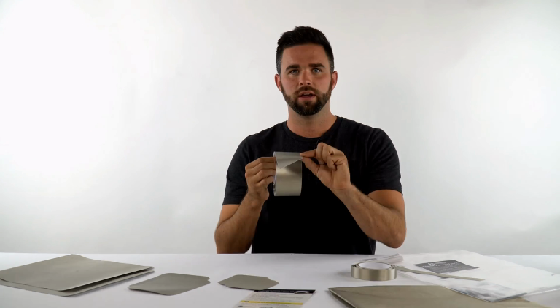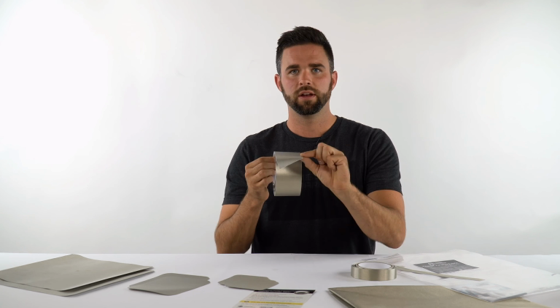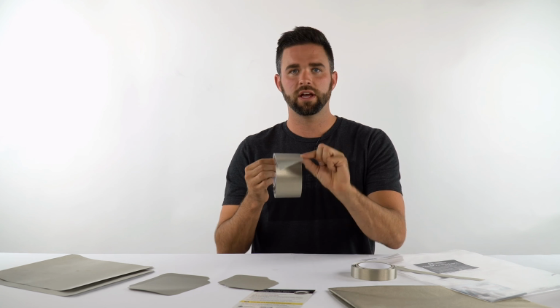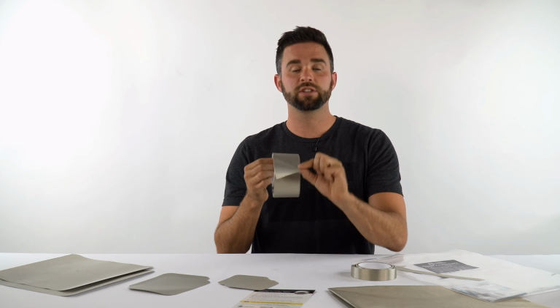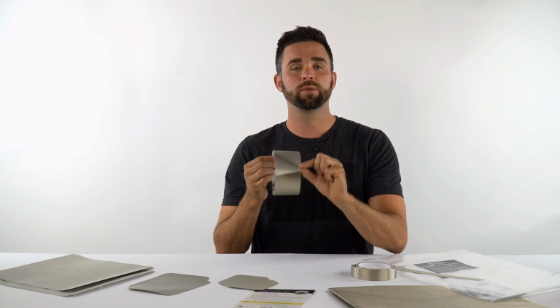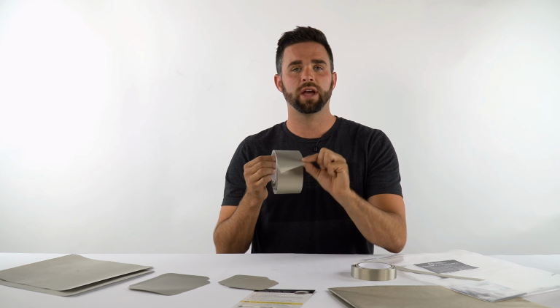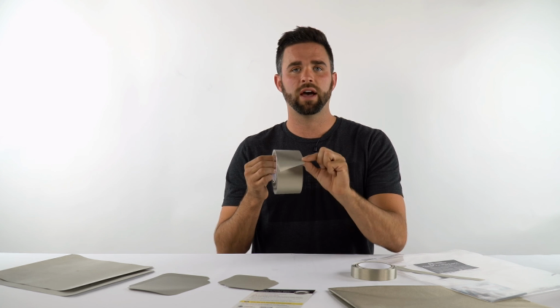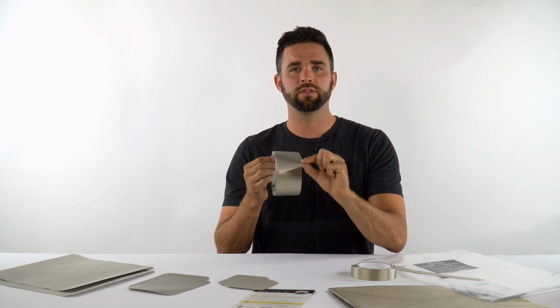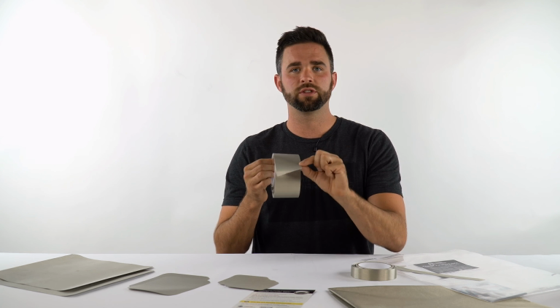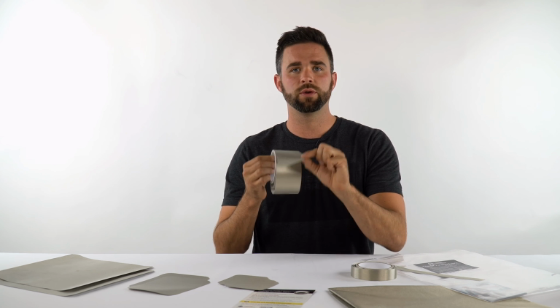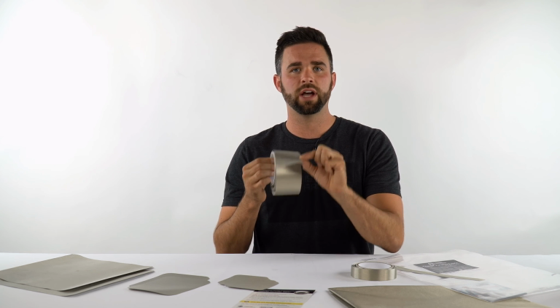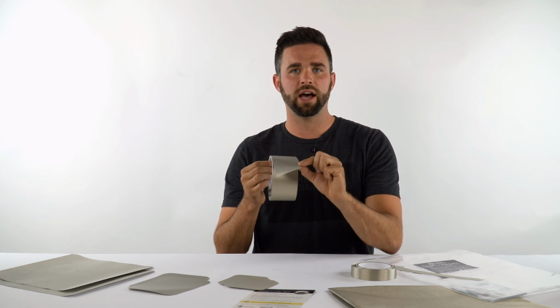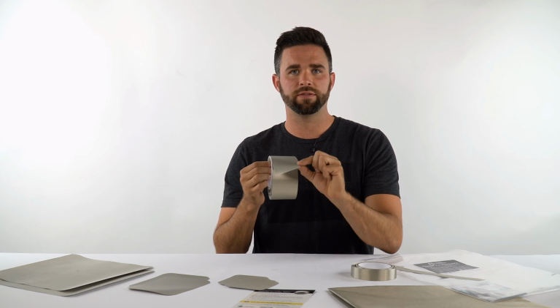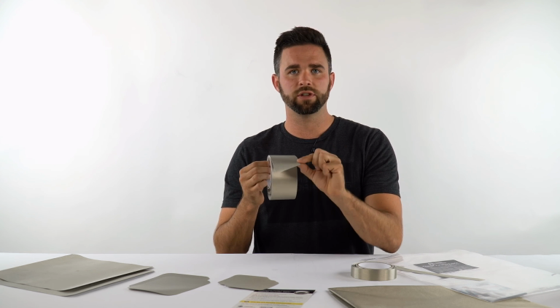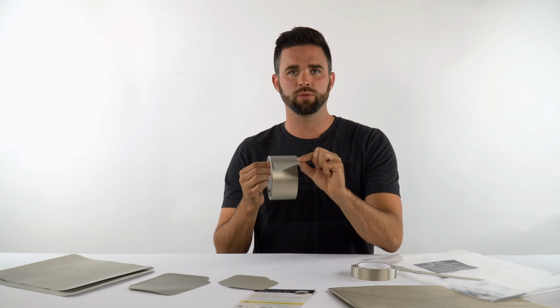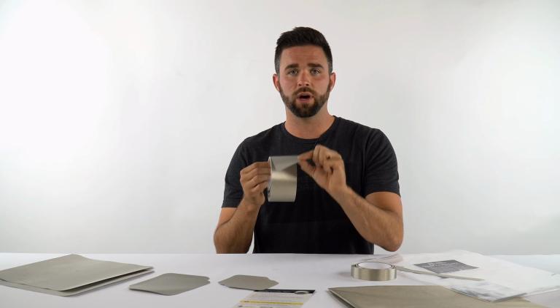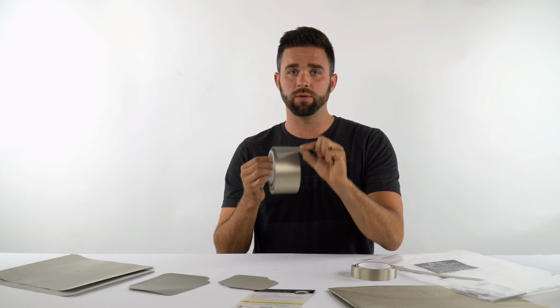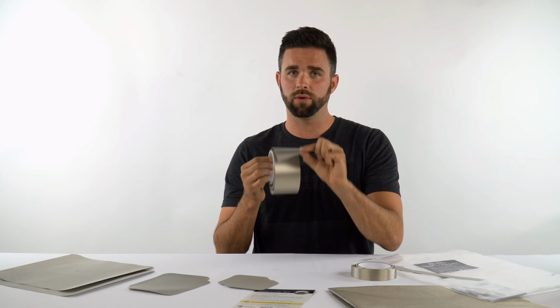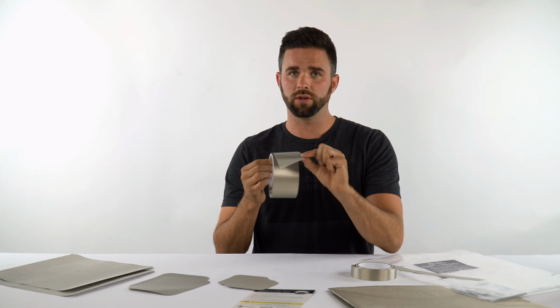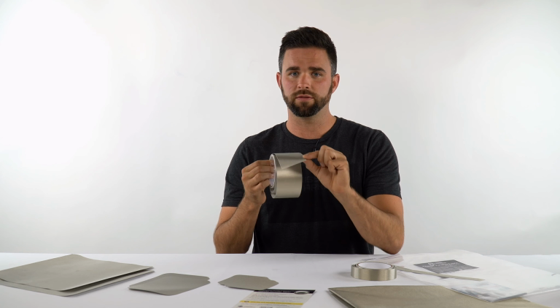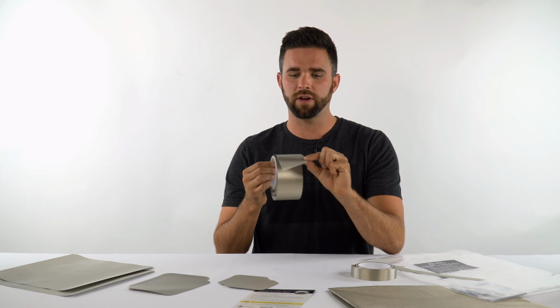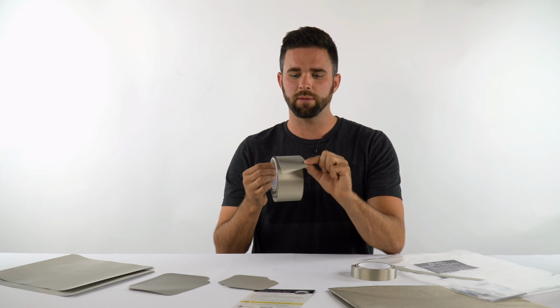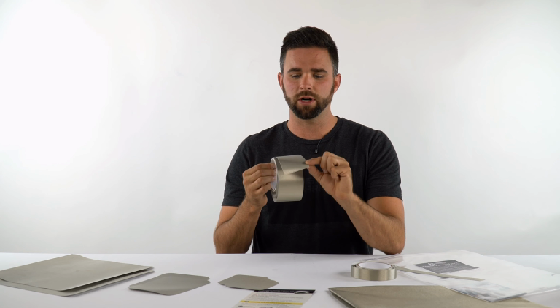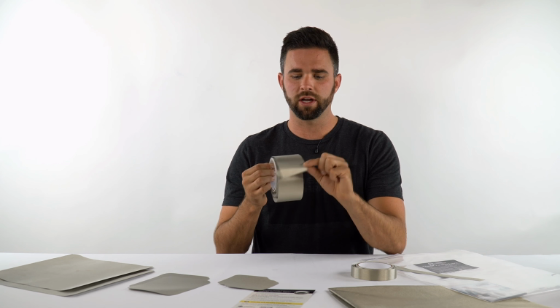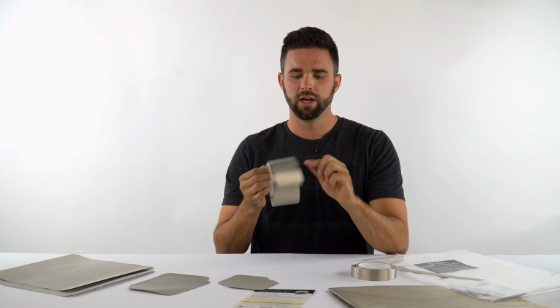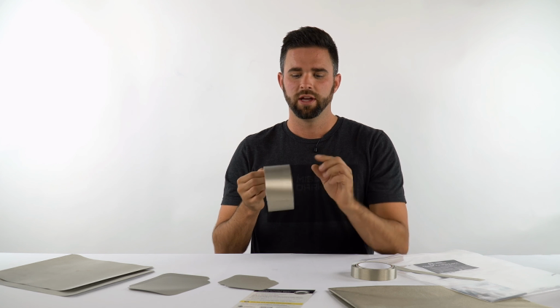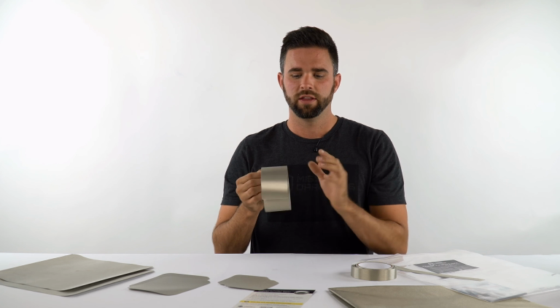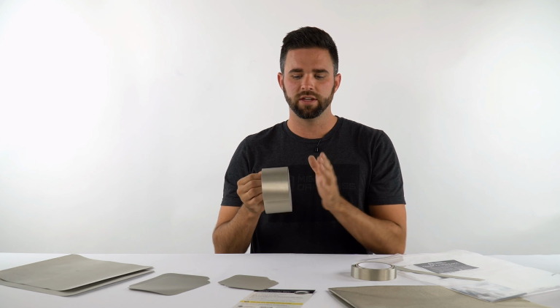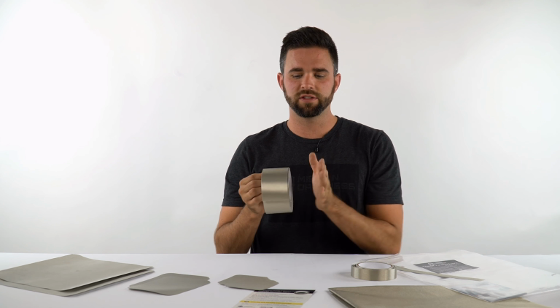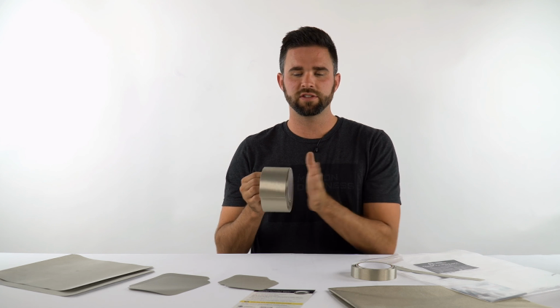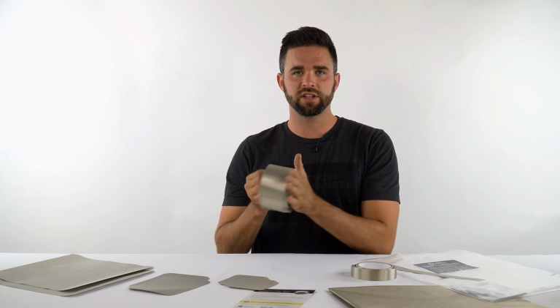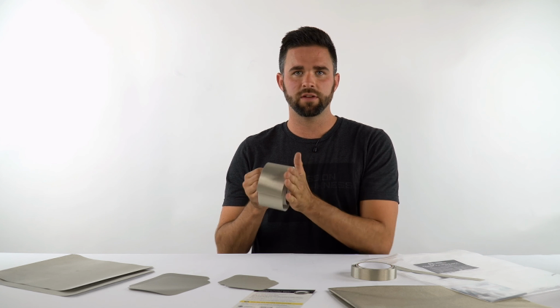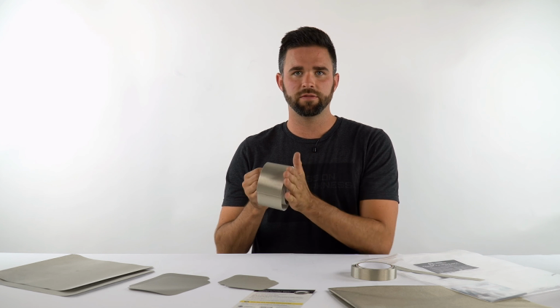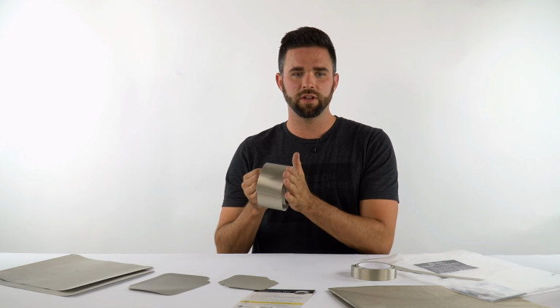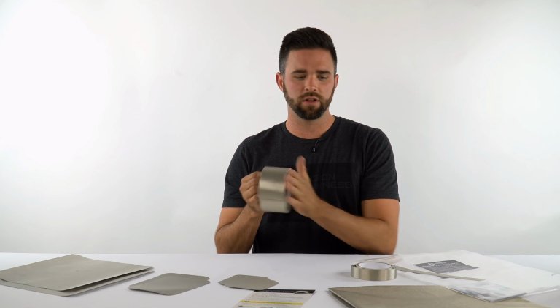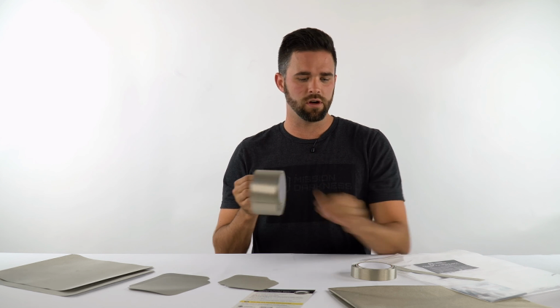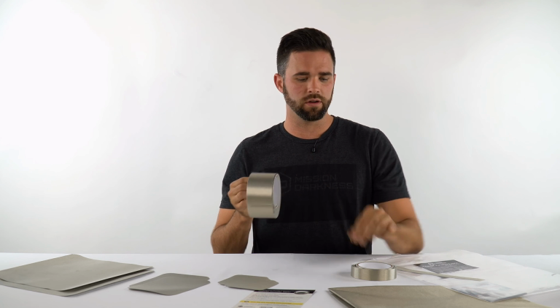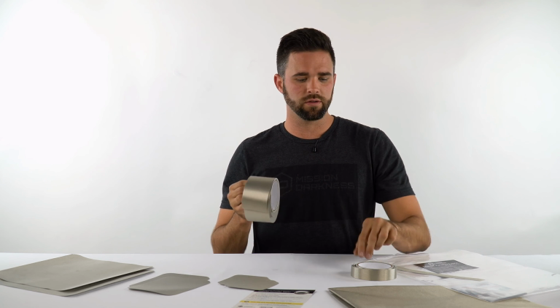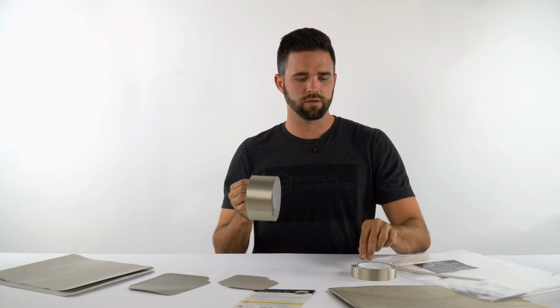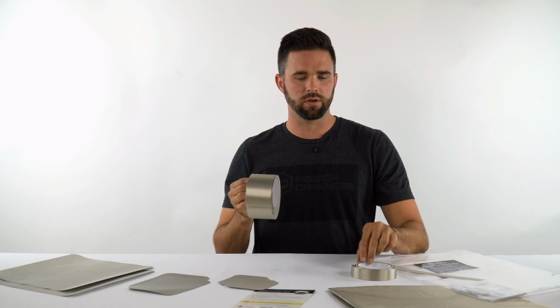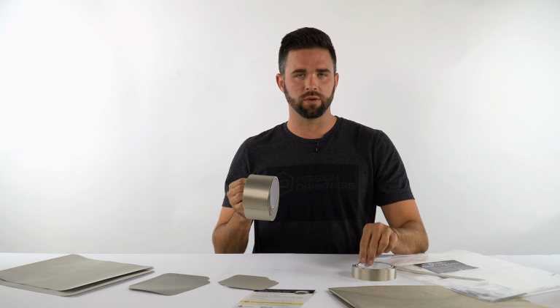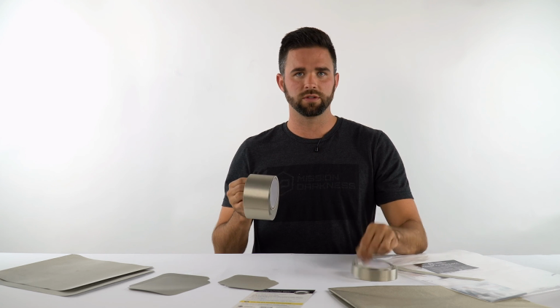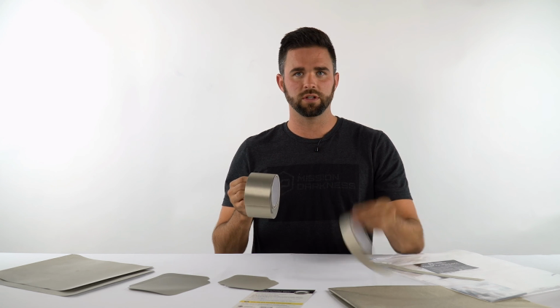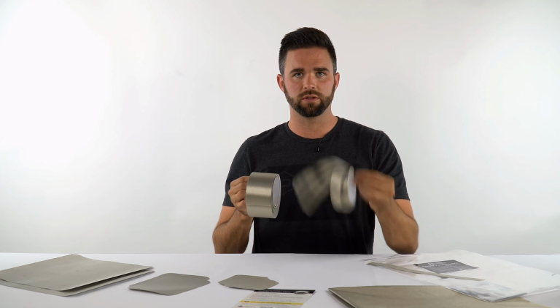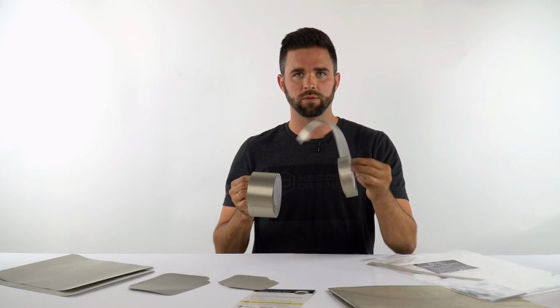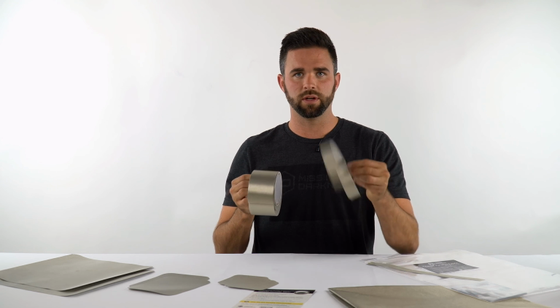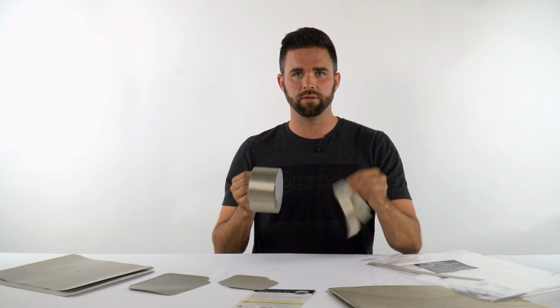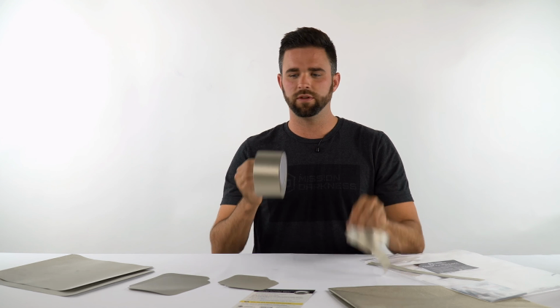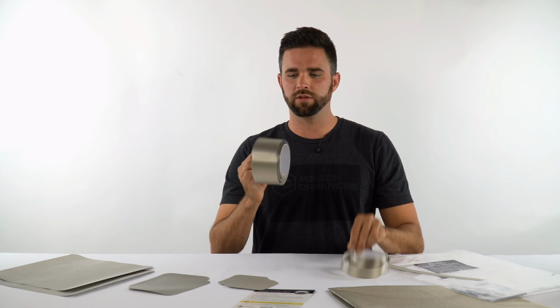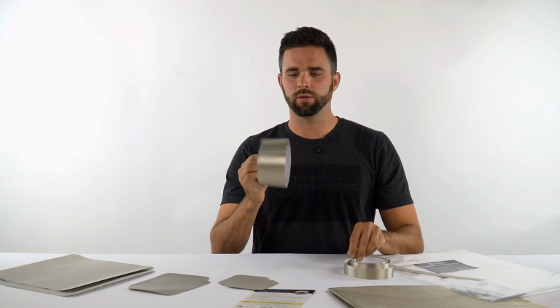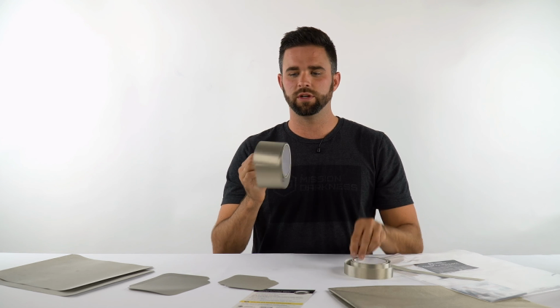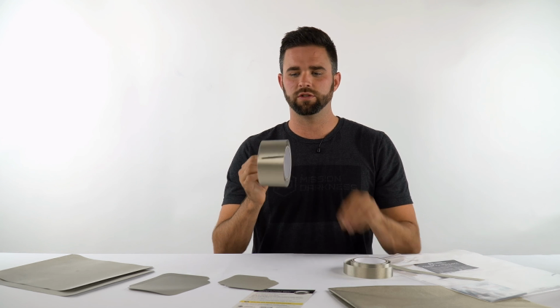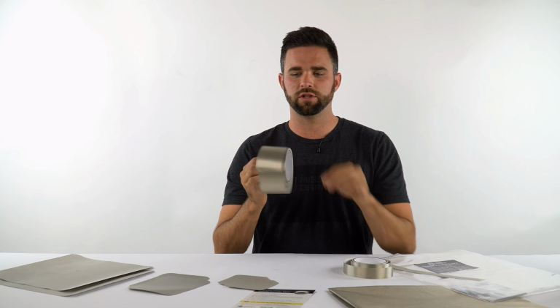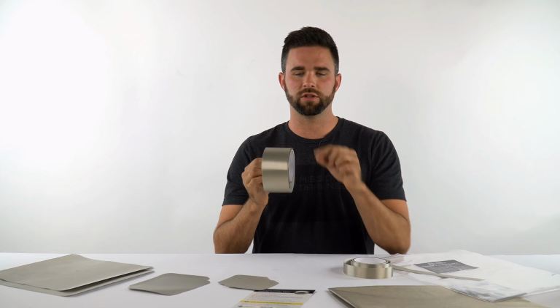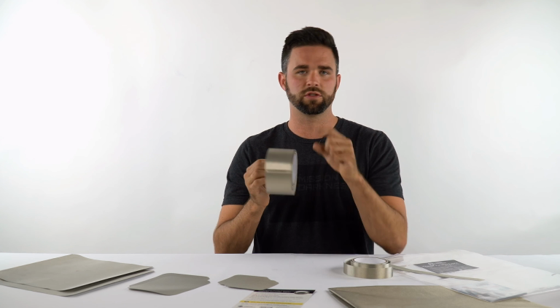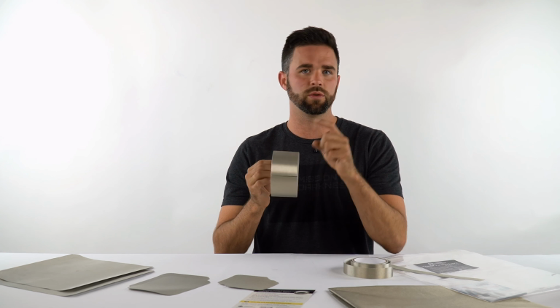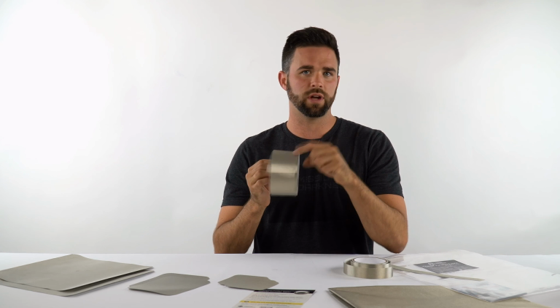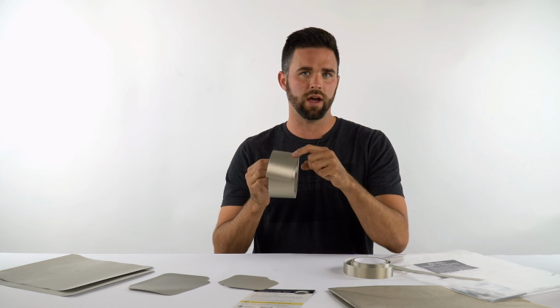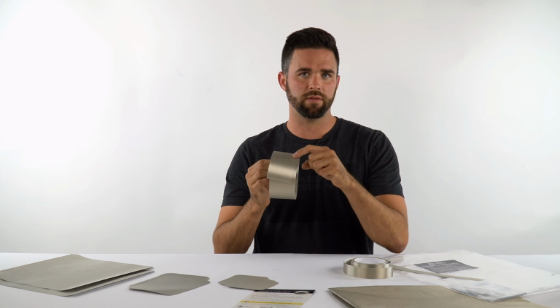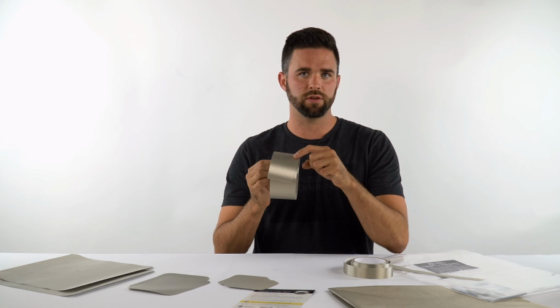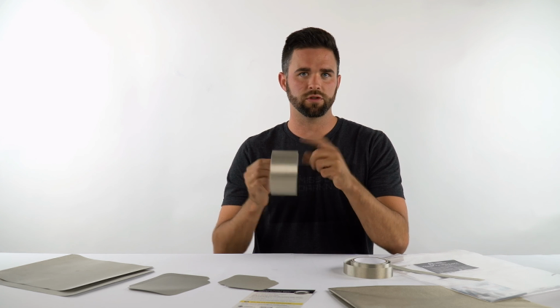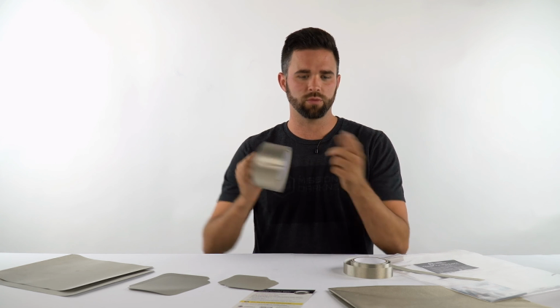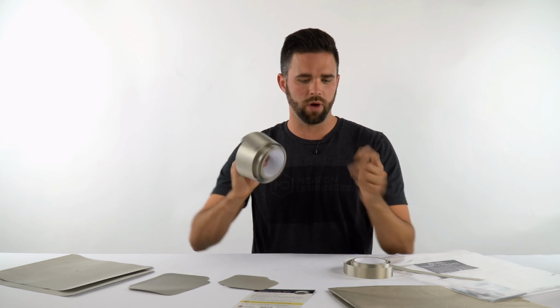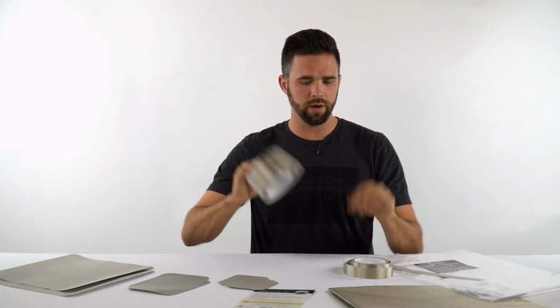Next we have a two-and-a-half-inch wide roll of Faraday fabric. This is 10 feet long, and it's just two and a half inches wide.